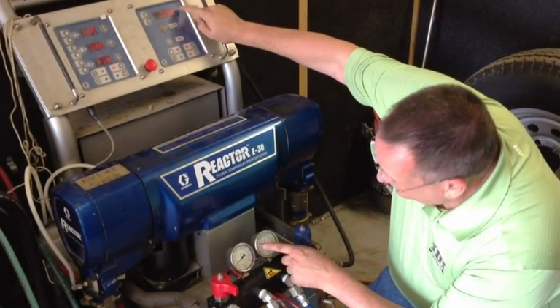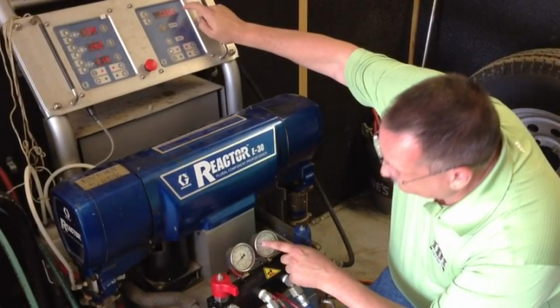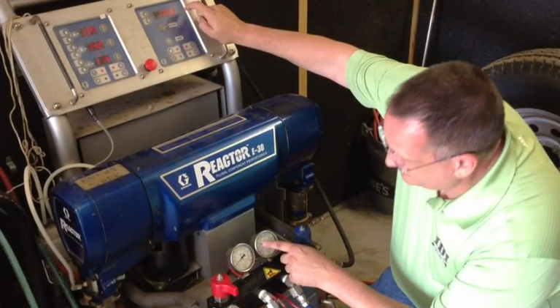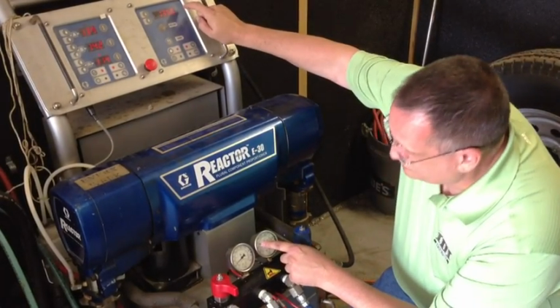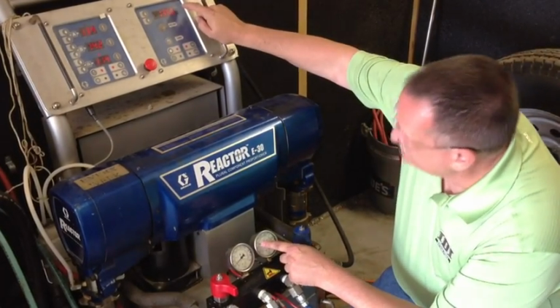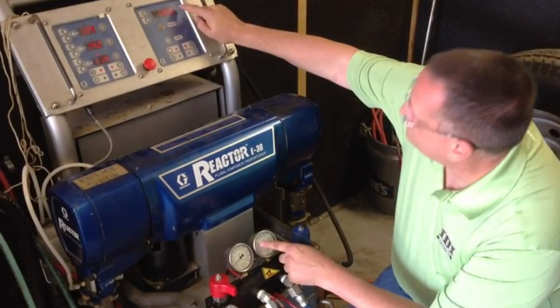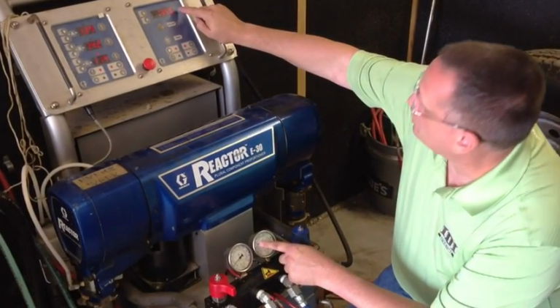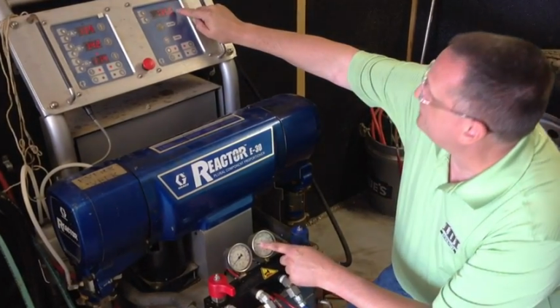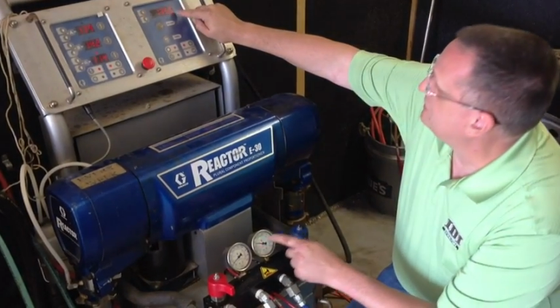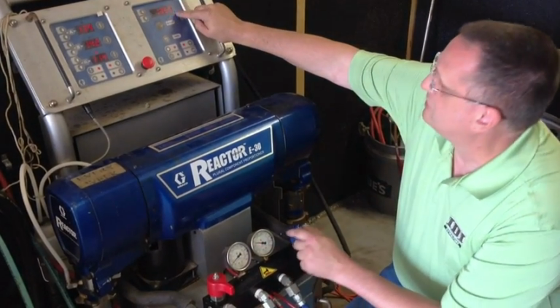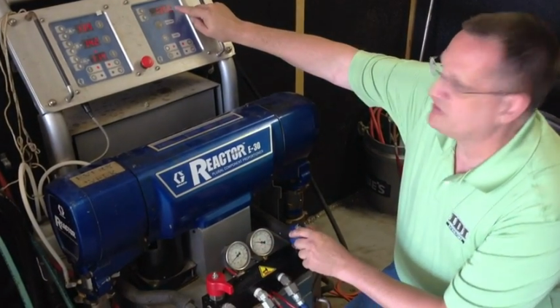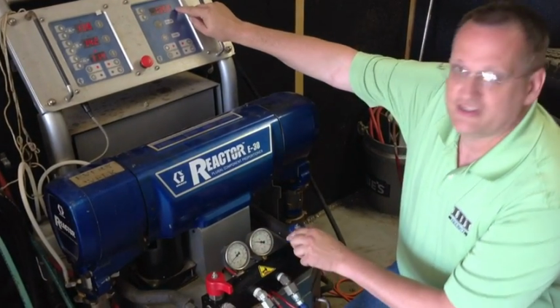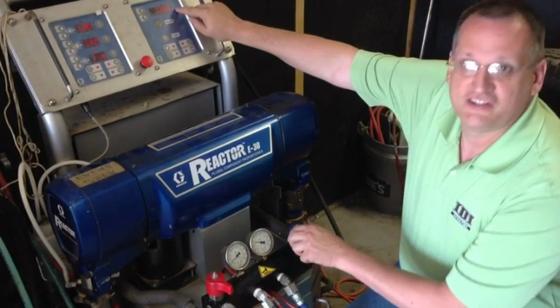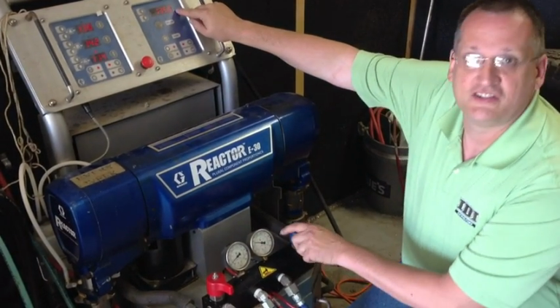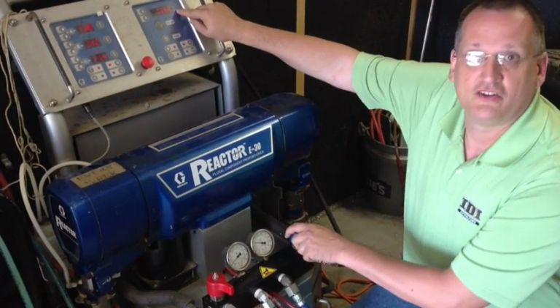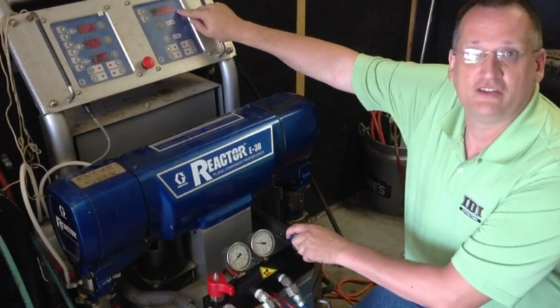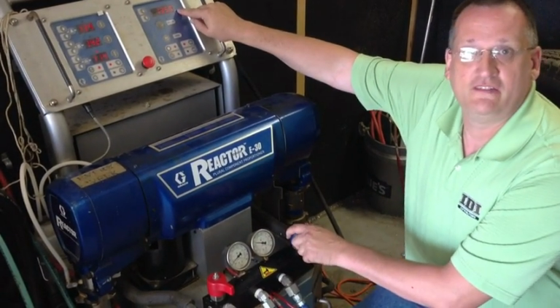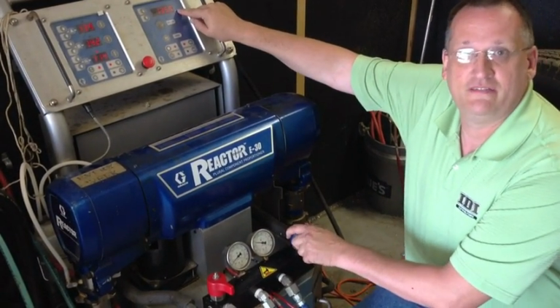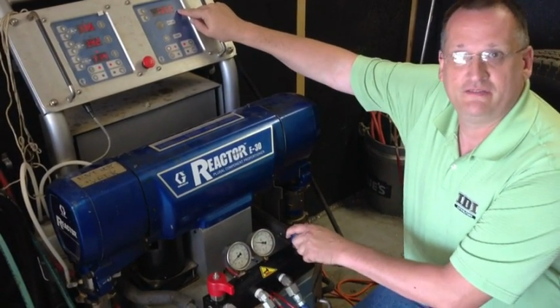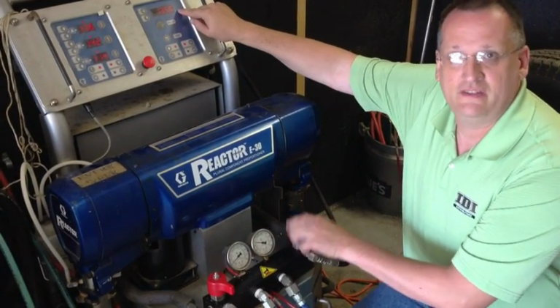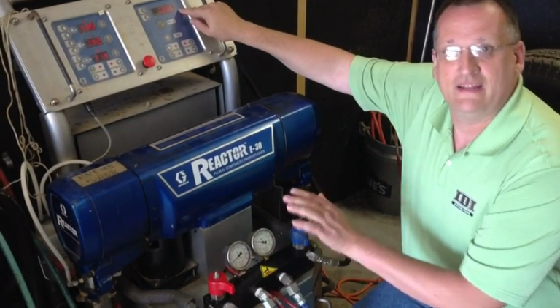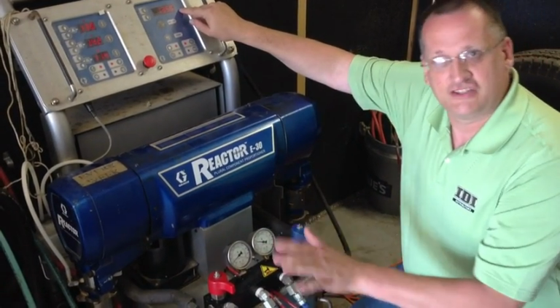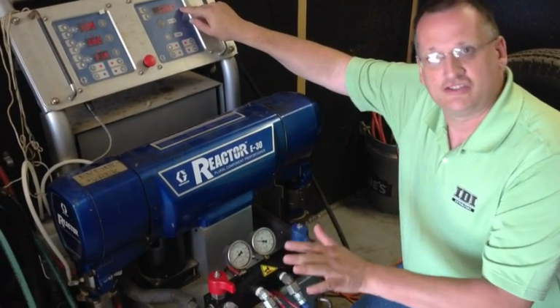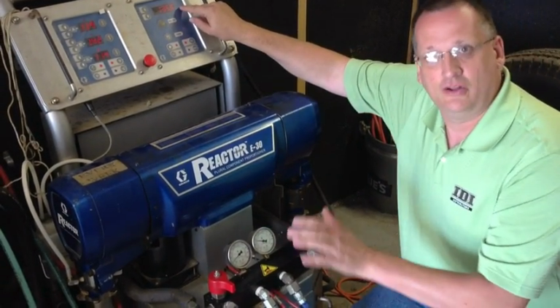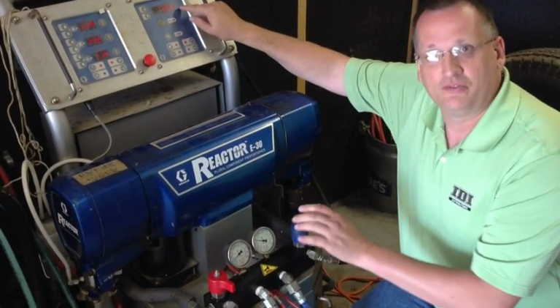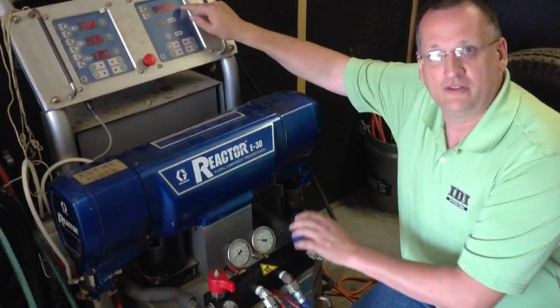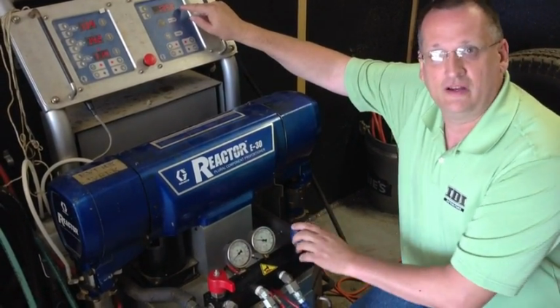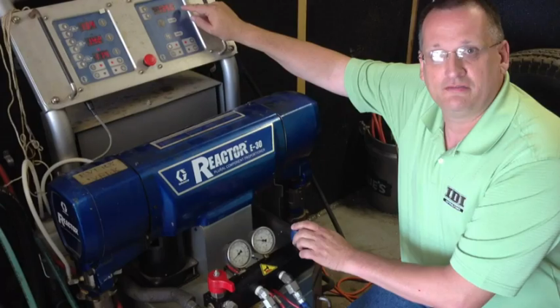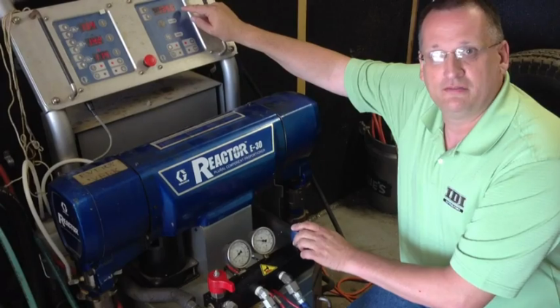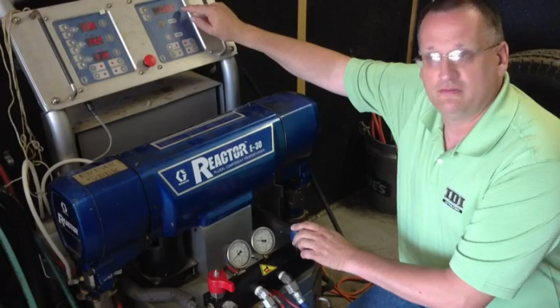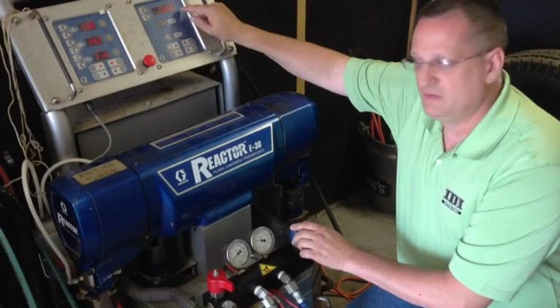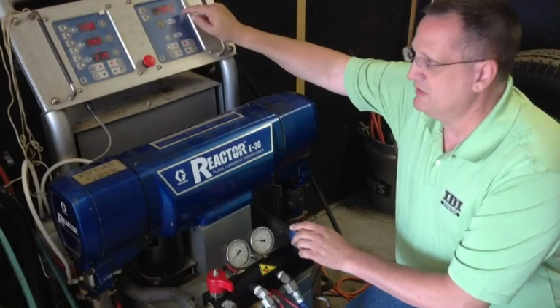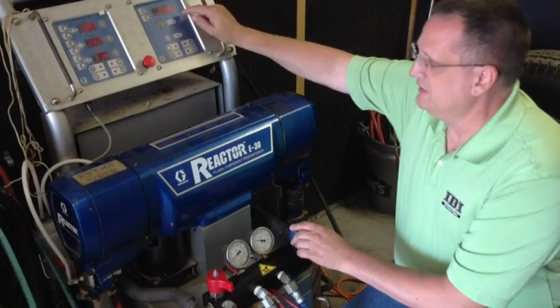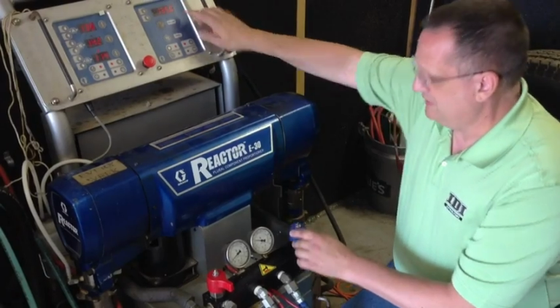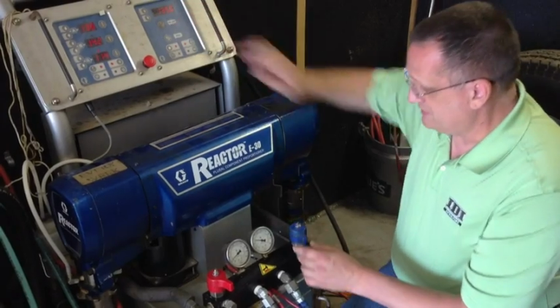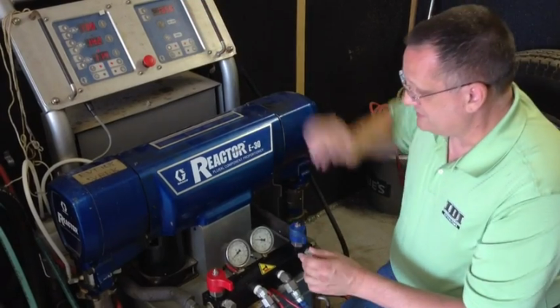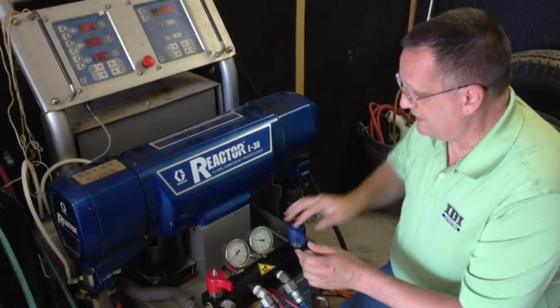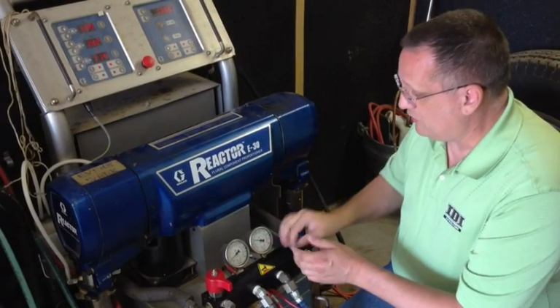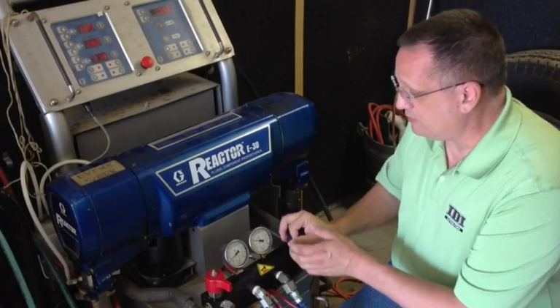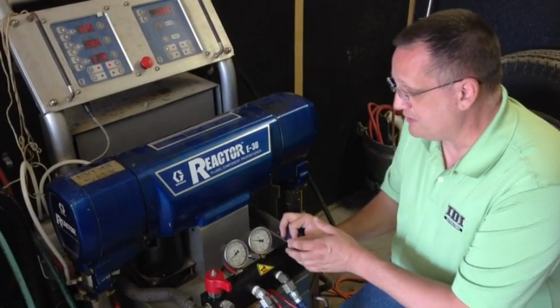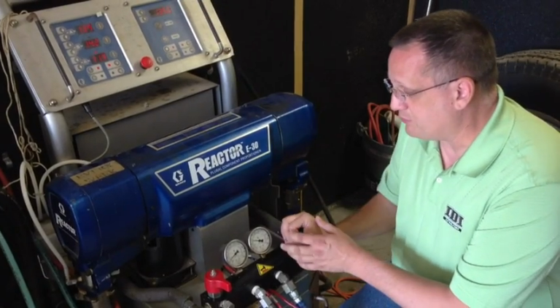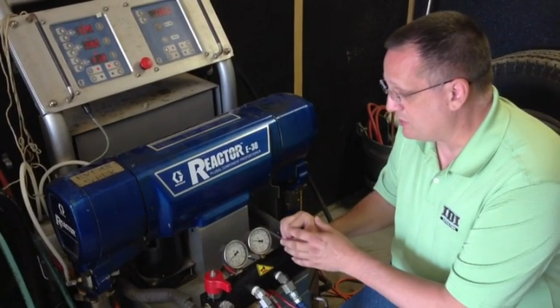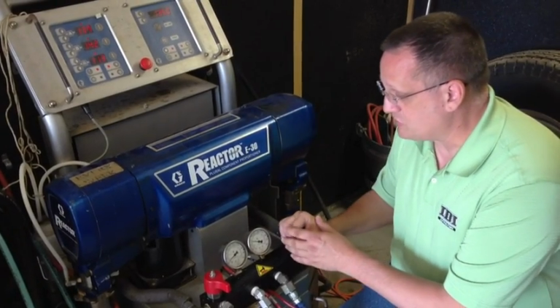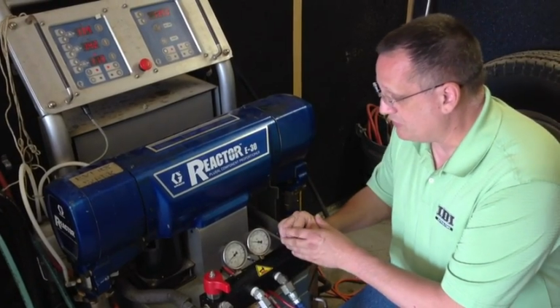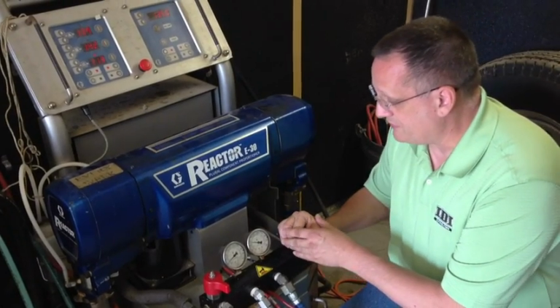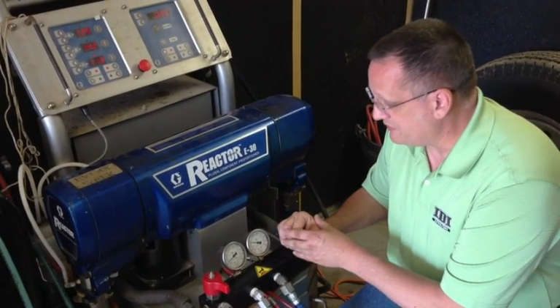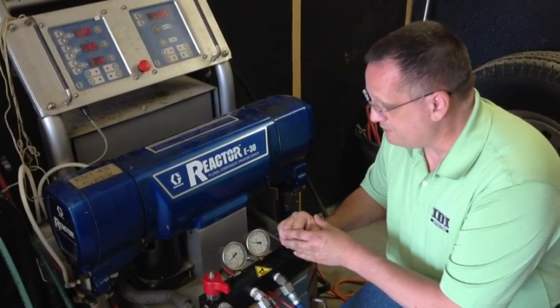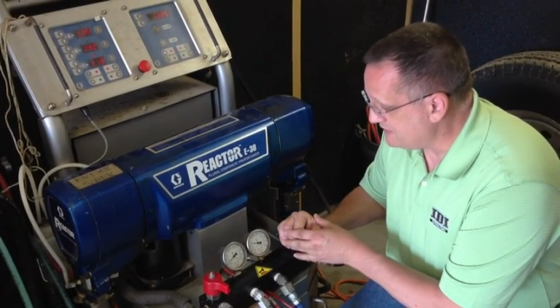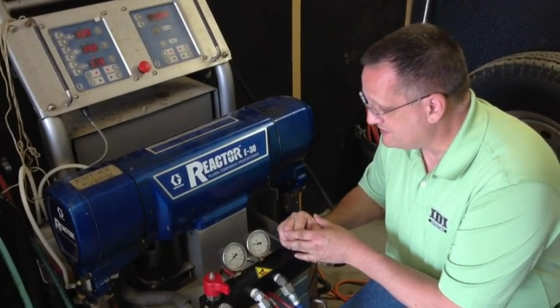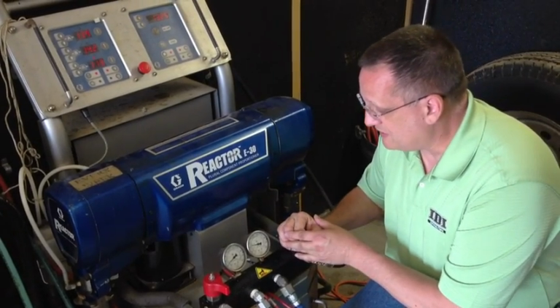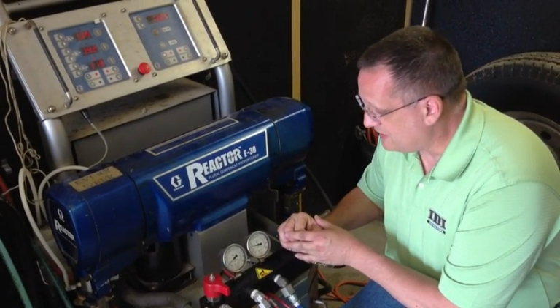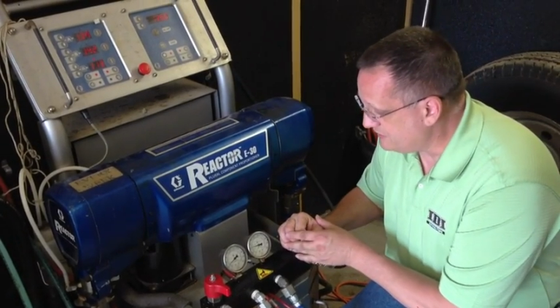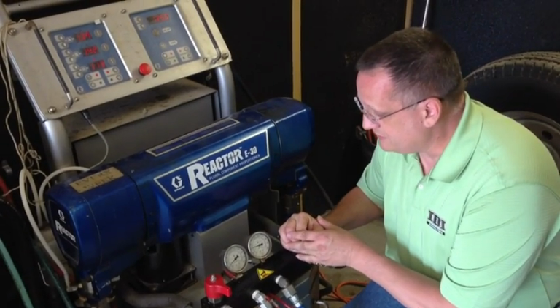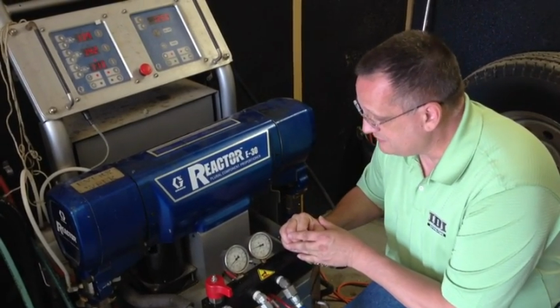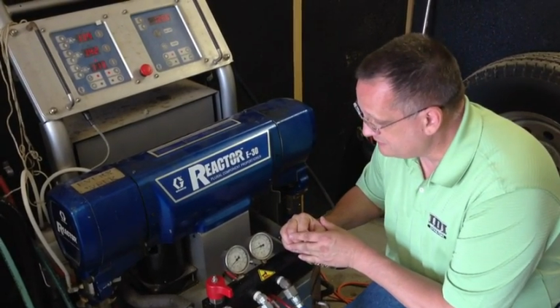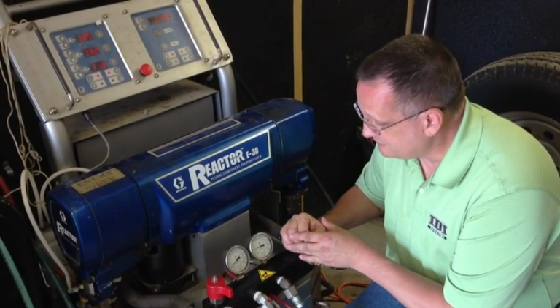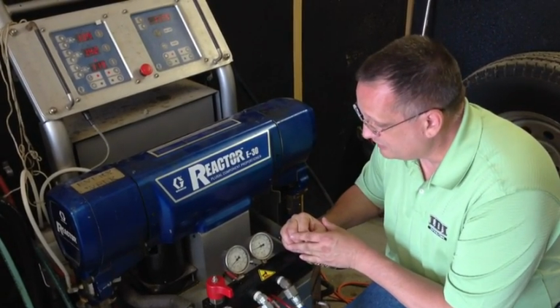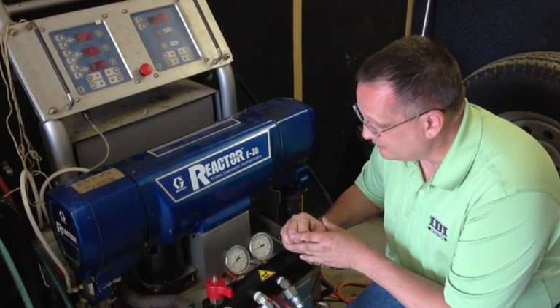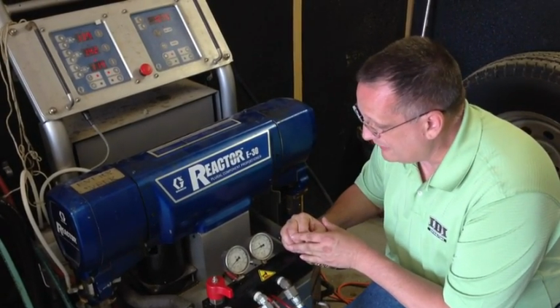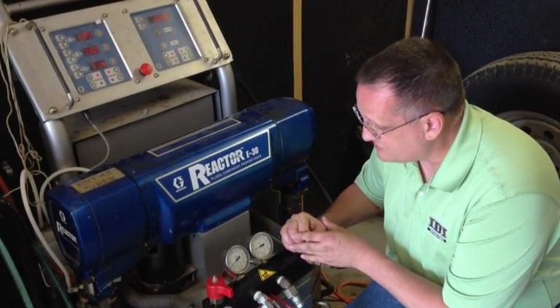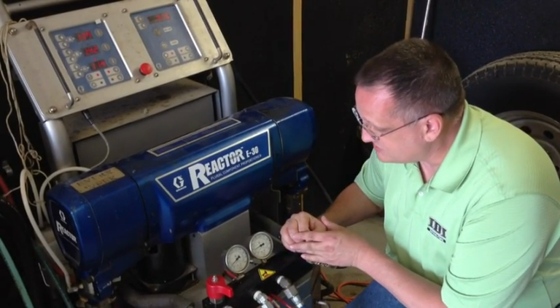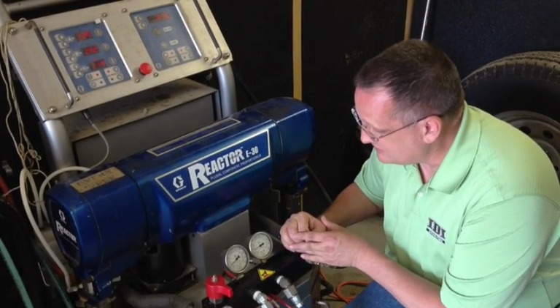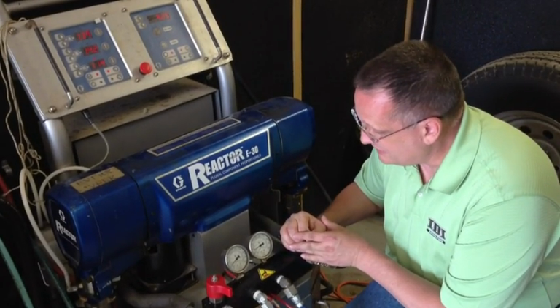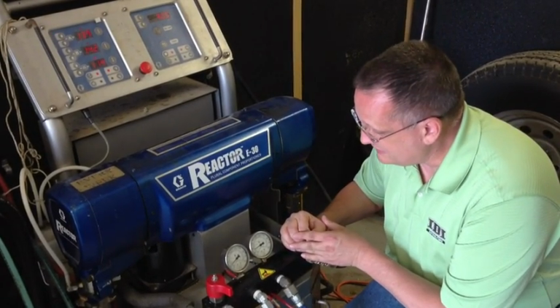This reads 1400, this is 1350 — that's close enough. So now I'll bleed the pressure off the B side until it matches the A.